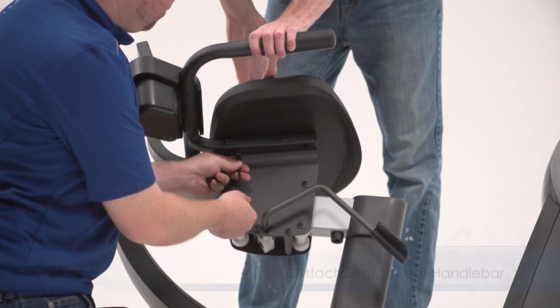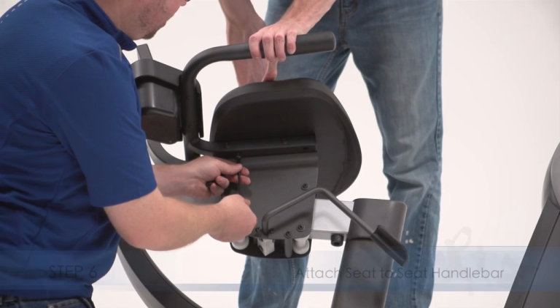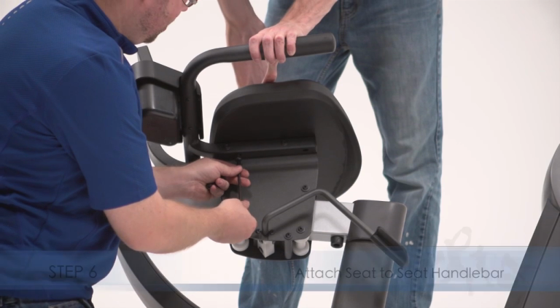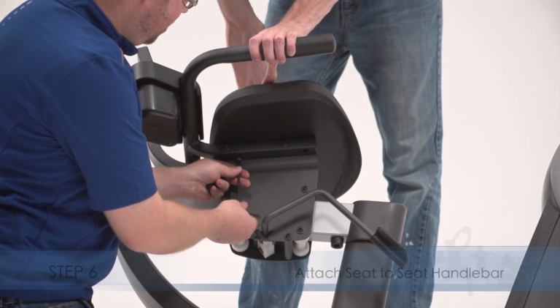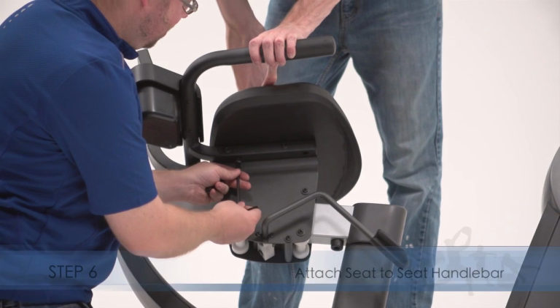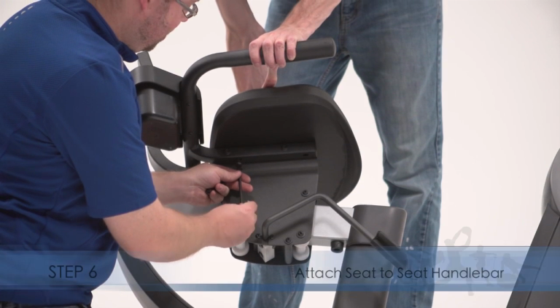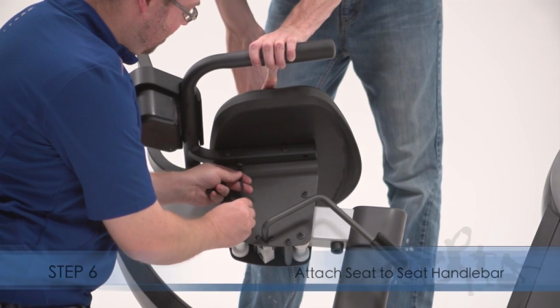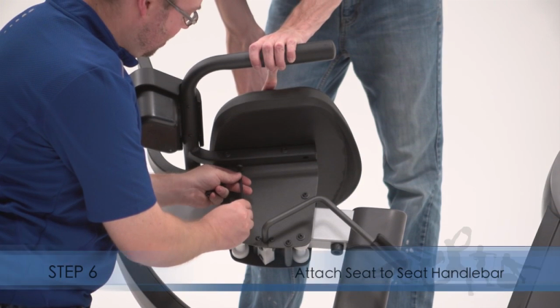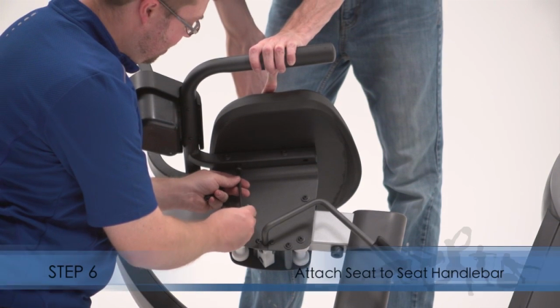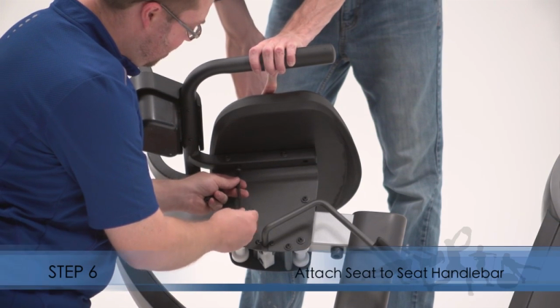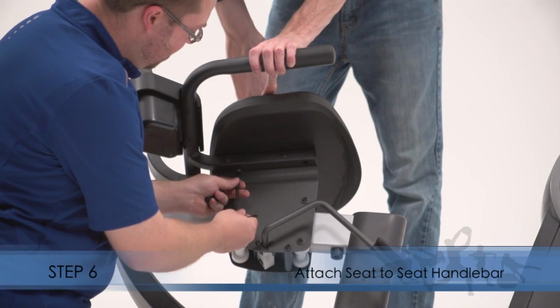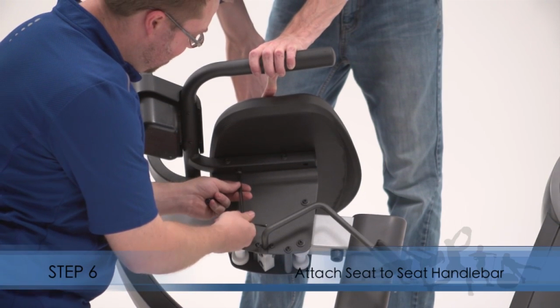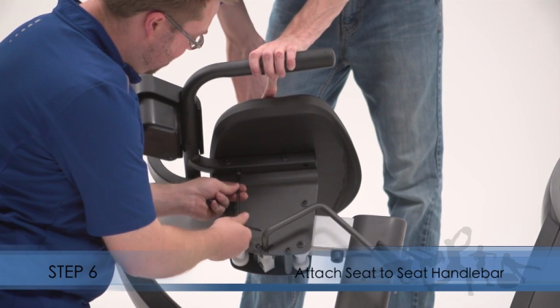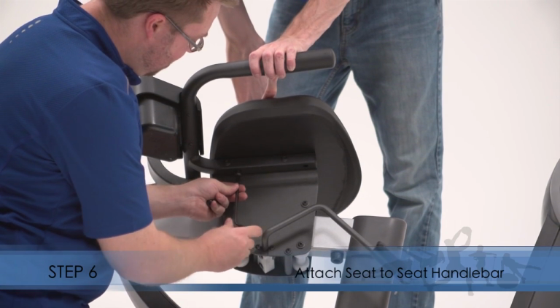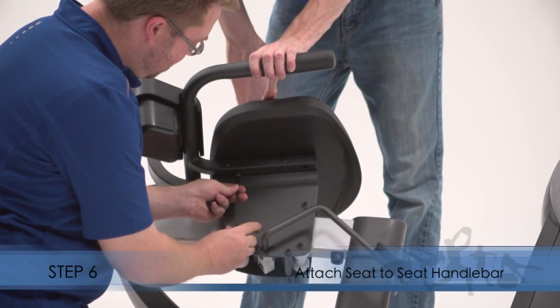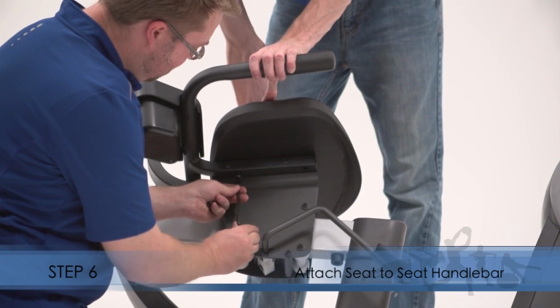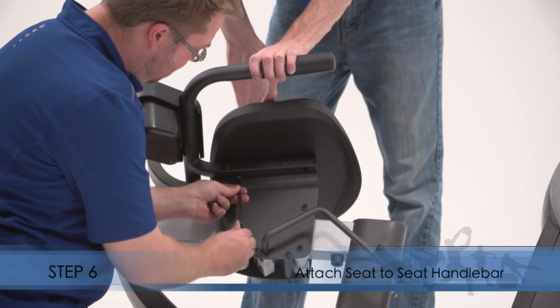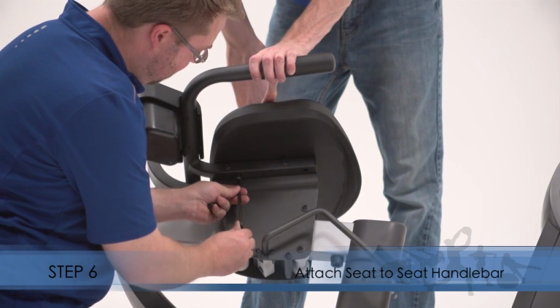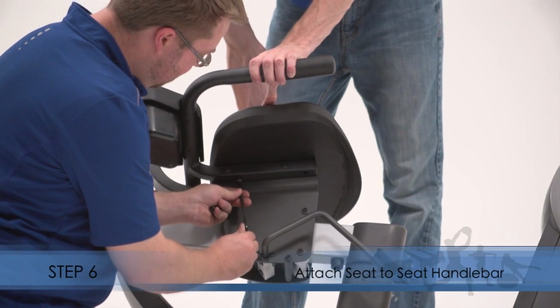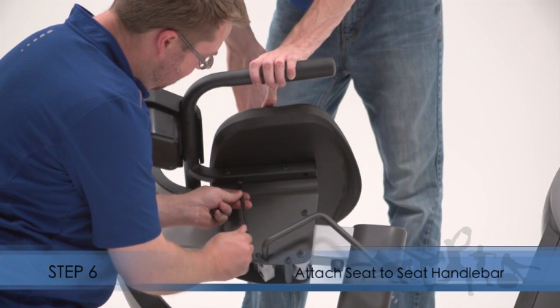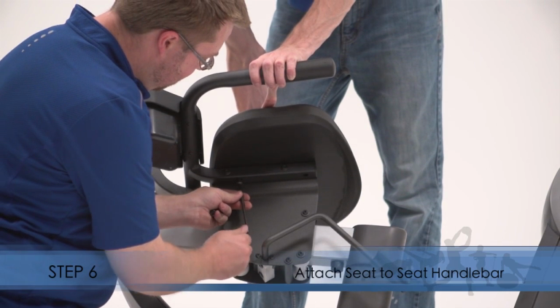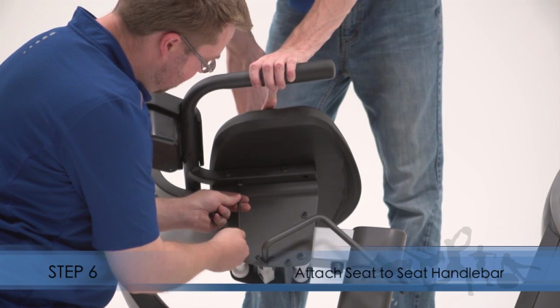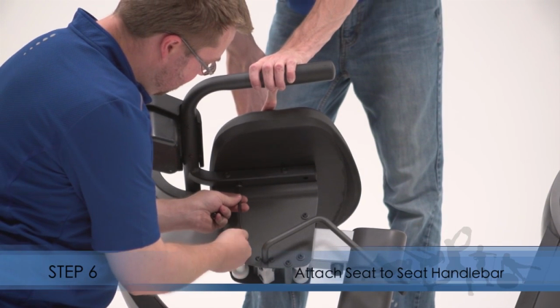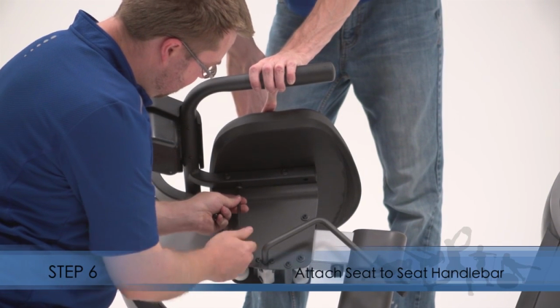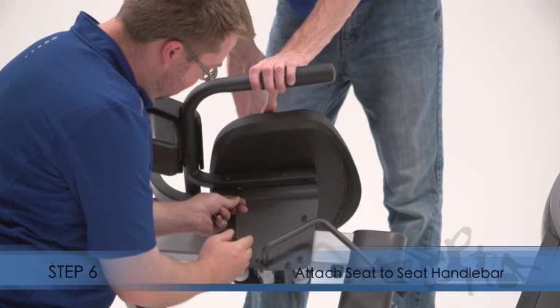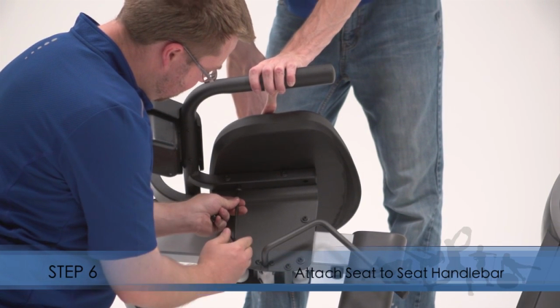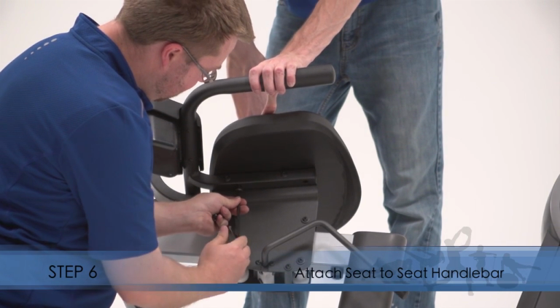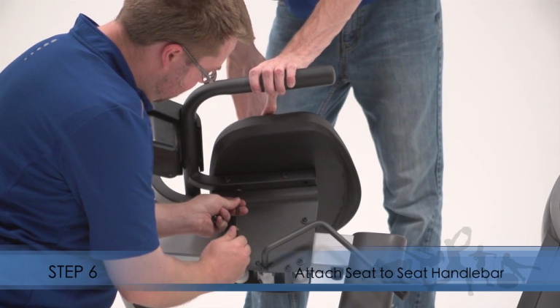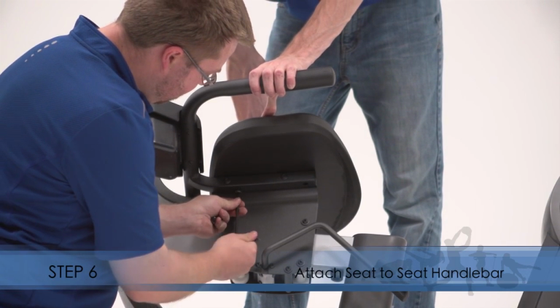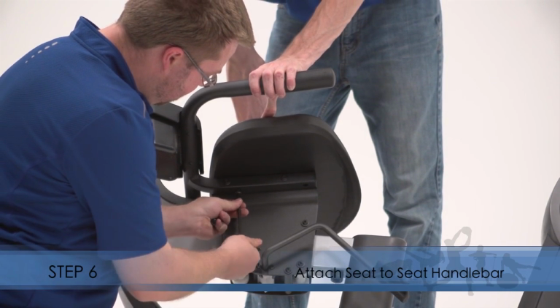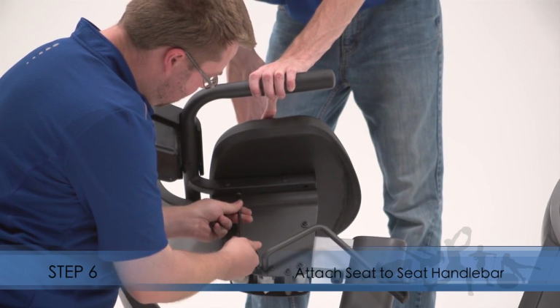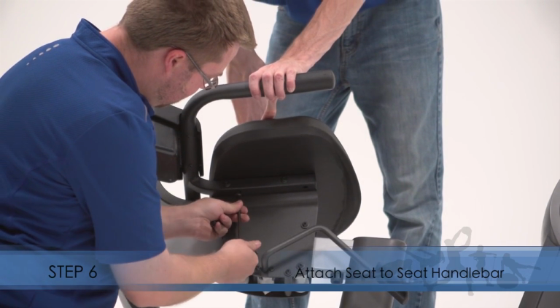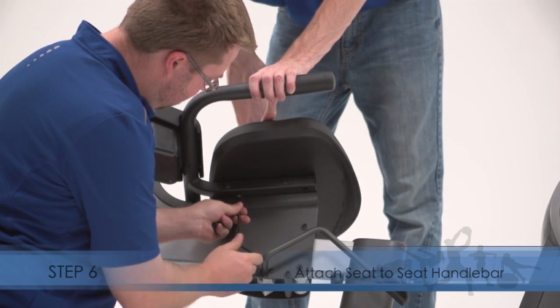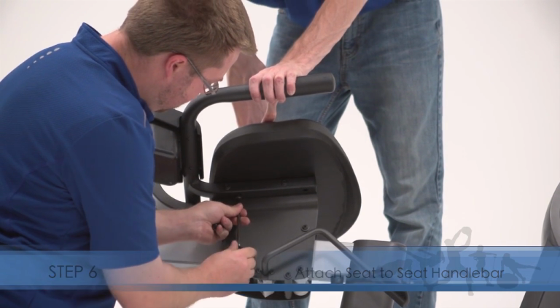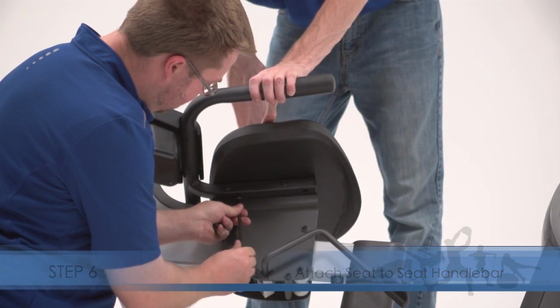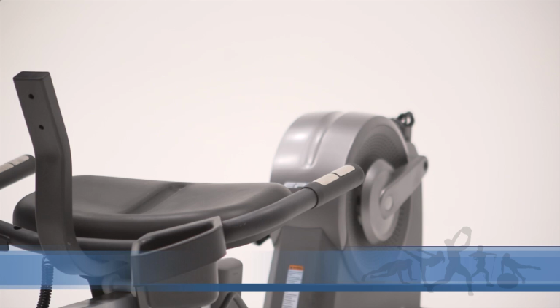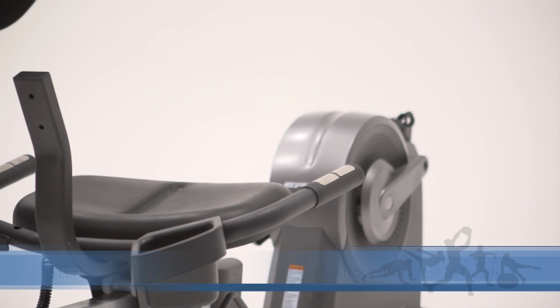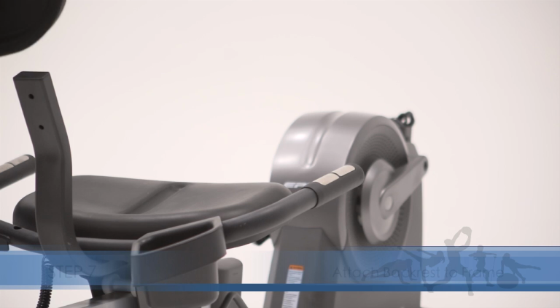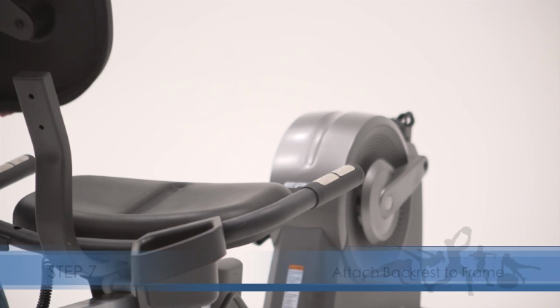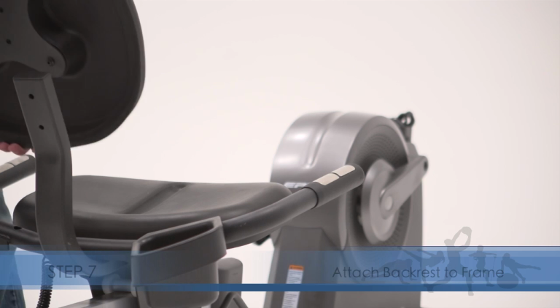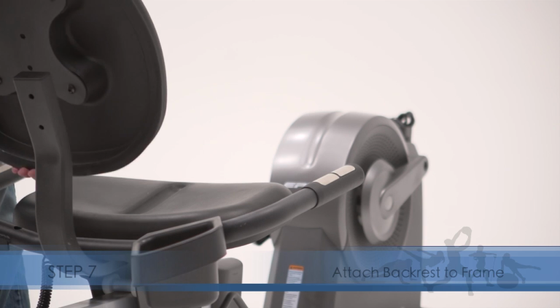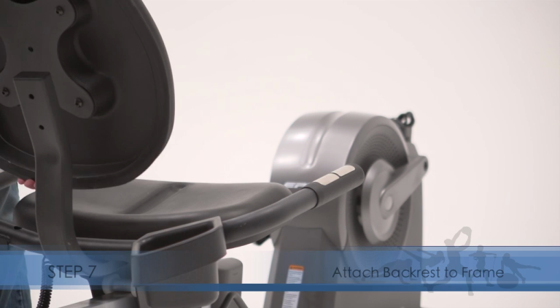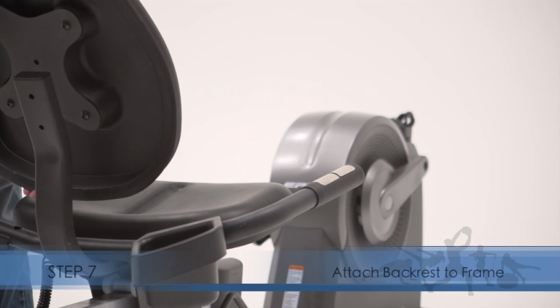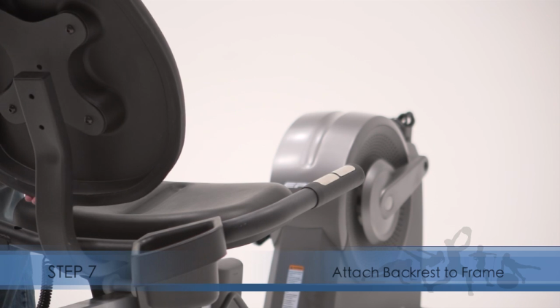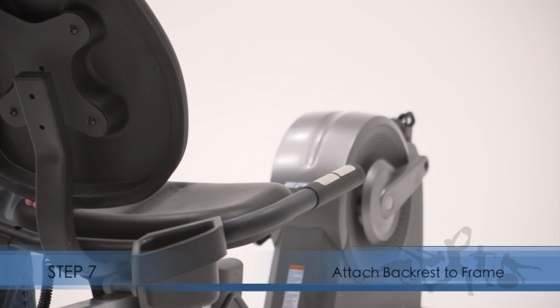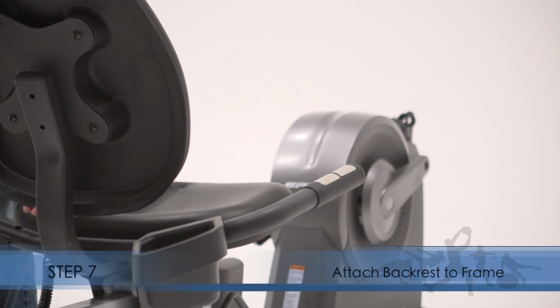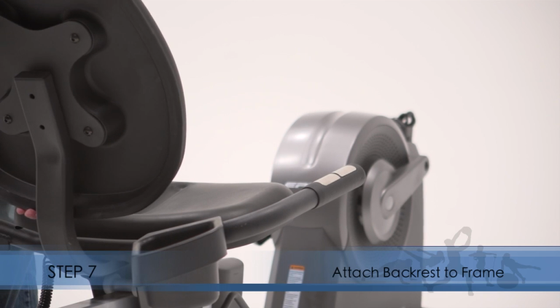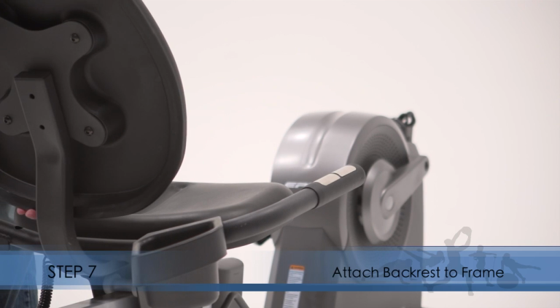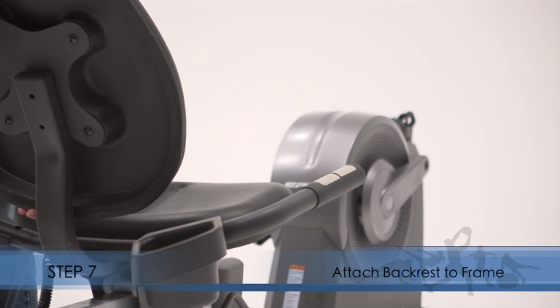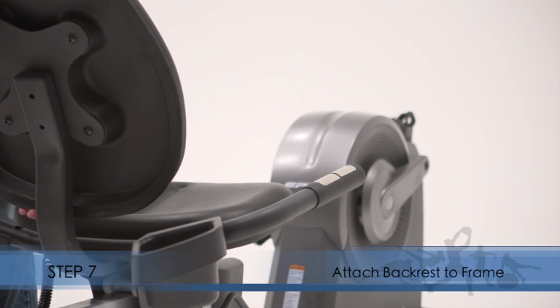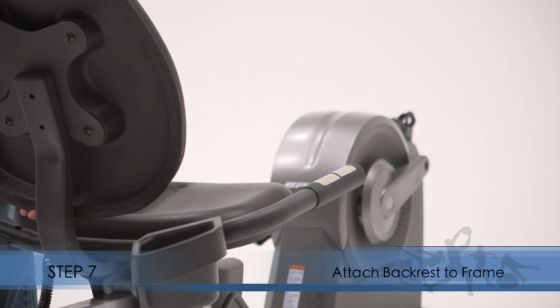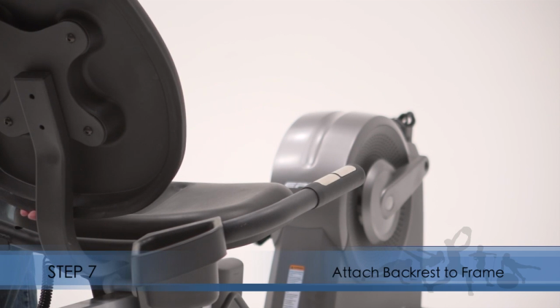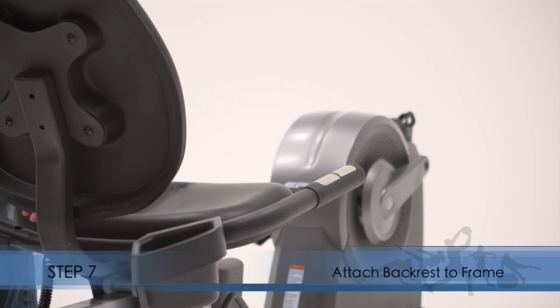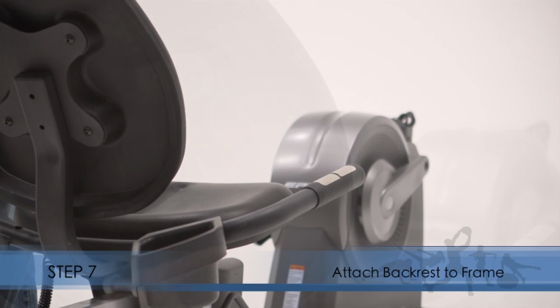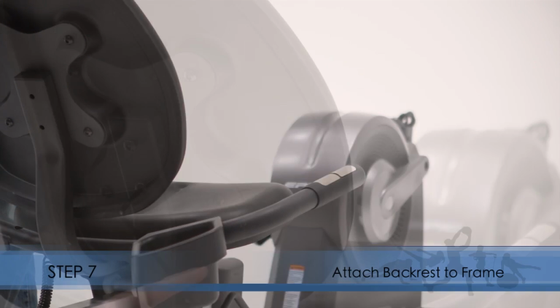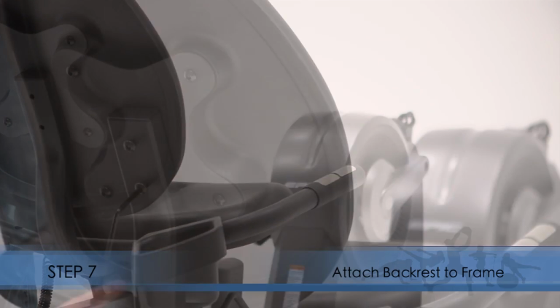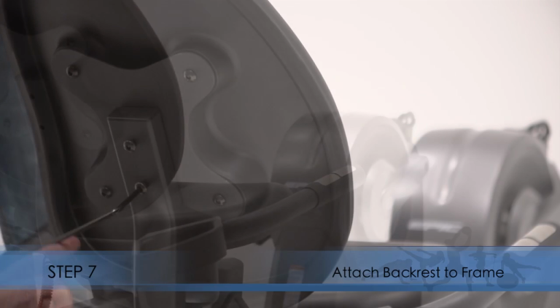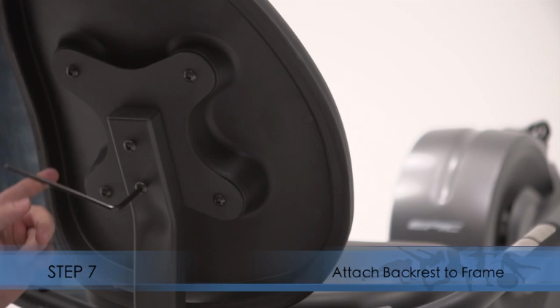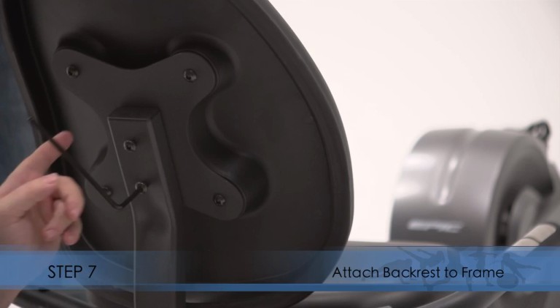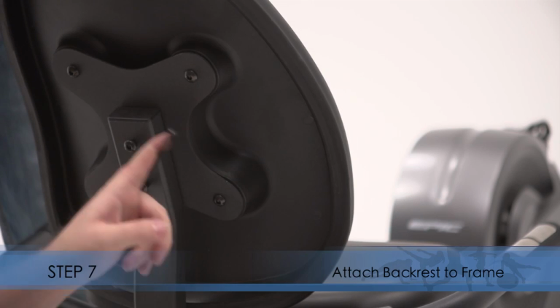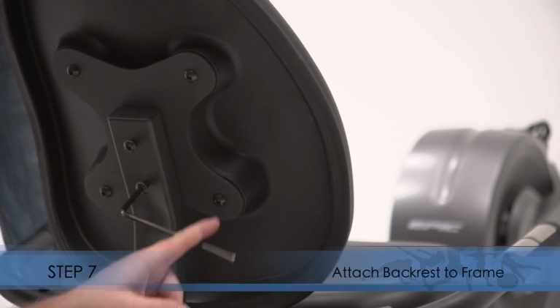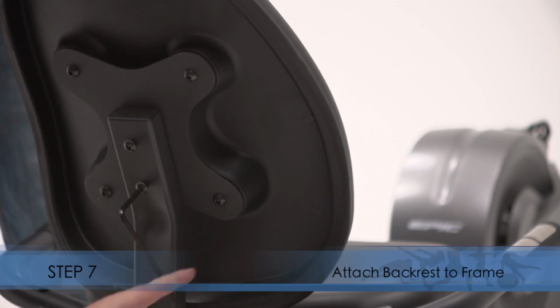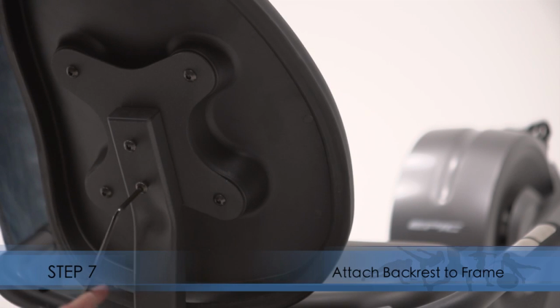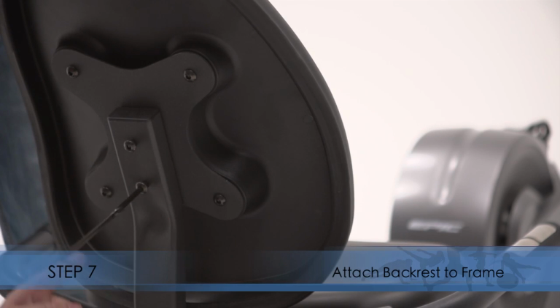Step 6. Attach the seat to the seat handlebar. Step 7. Attach the backrest to the backrest frame.